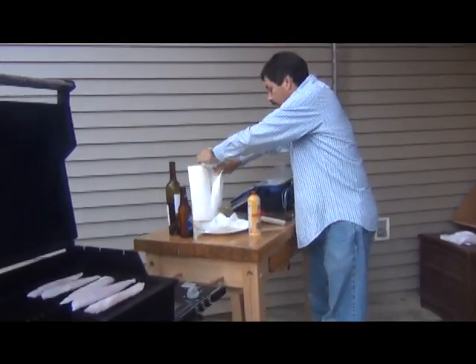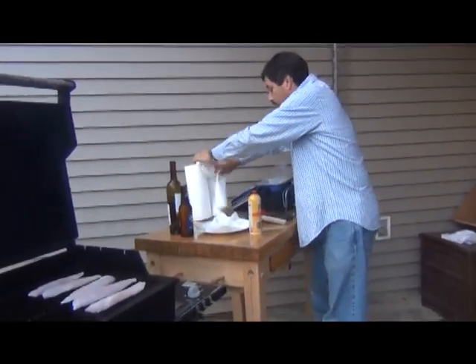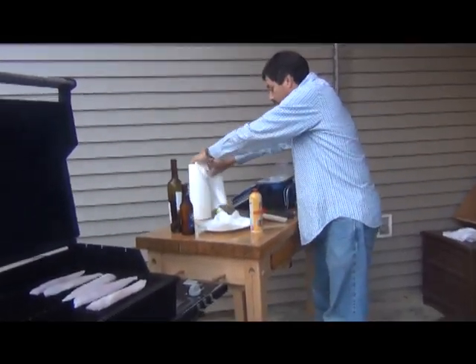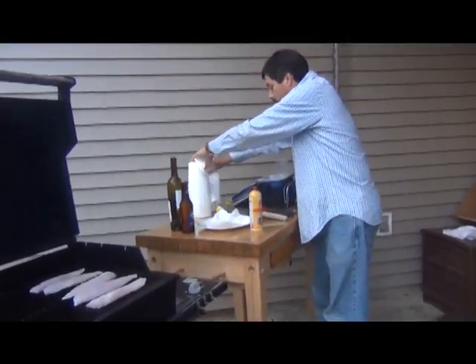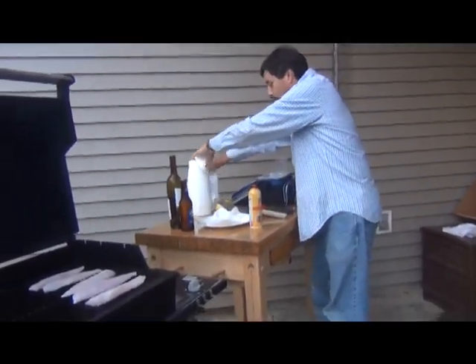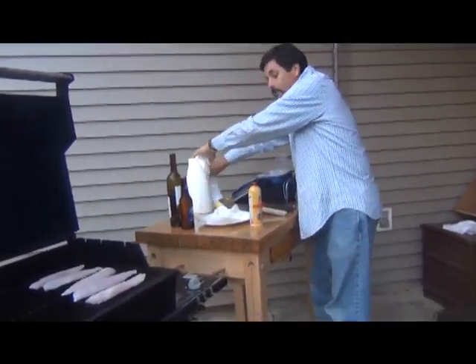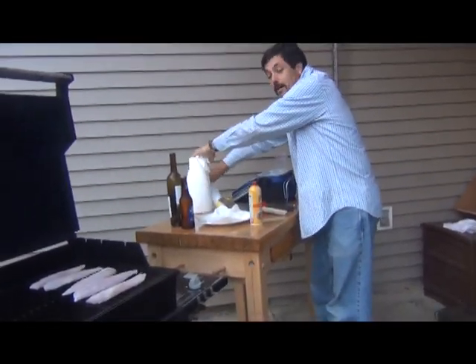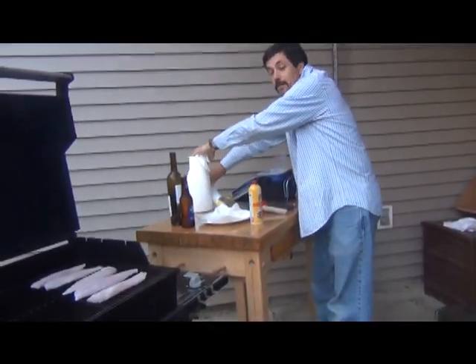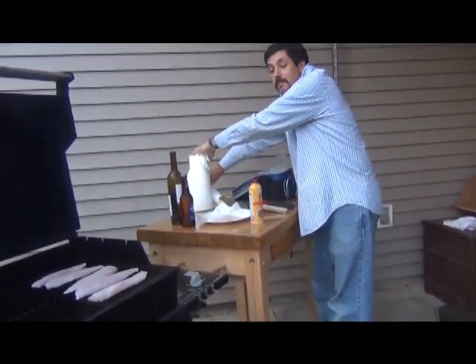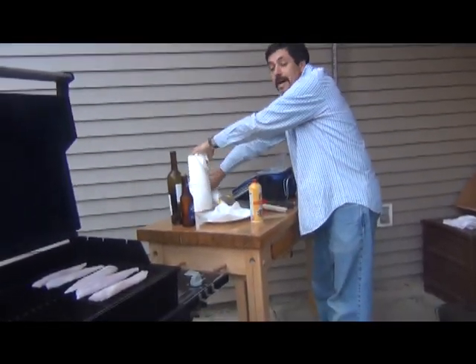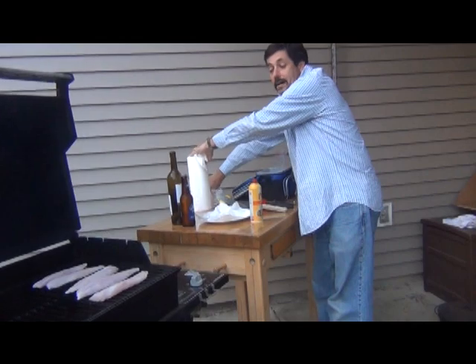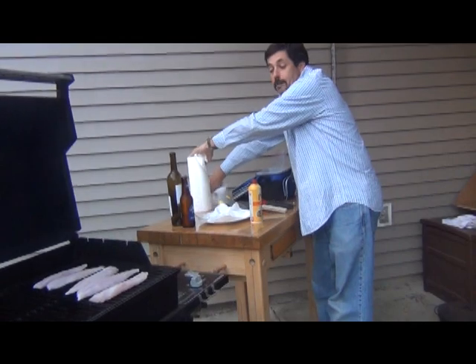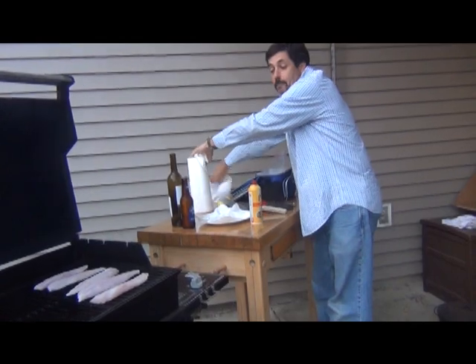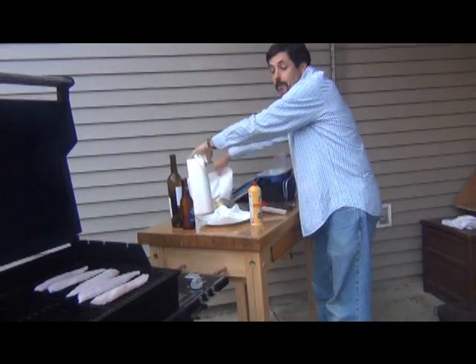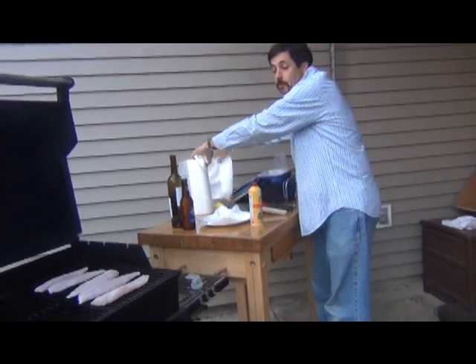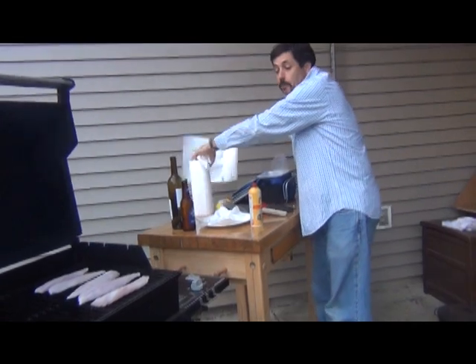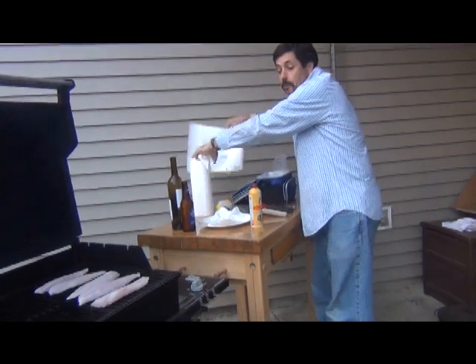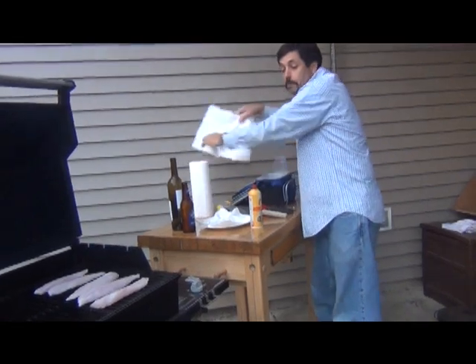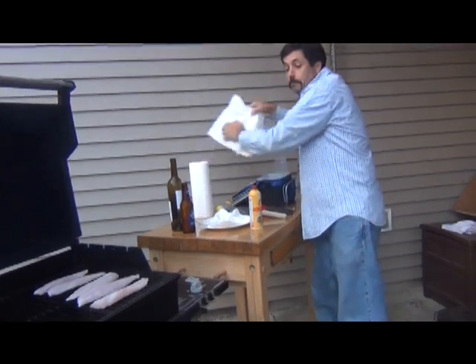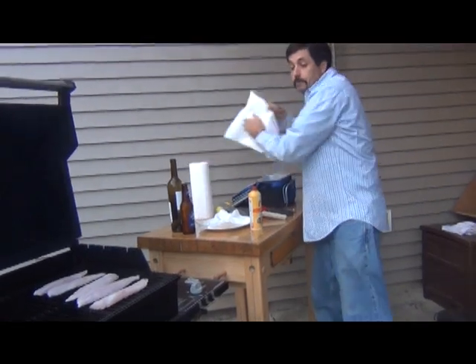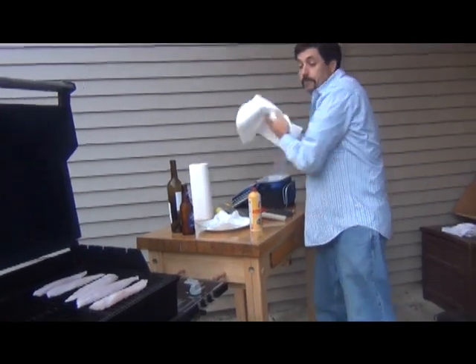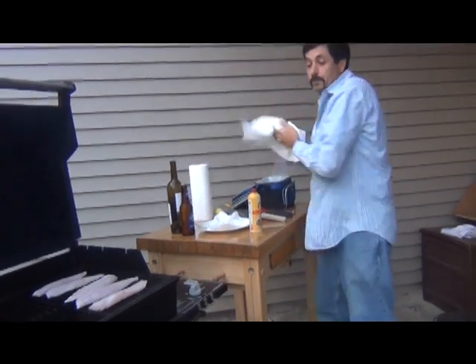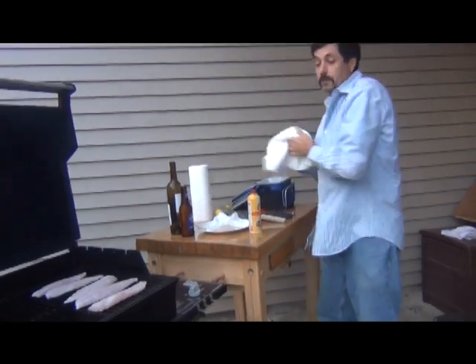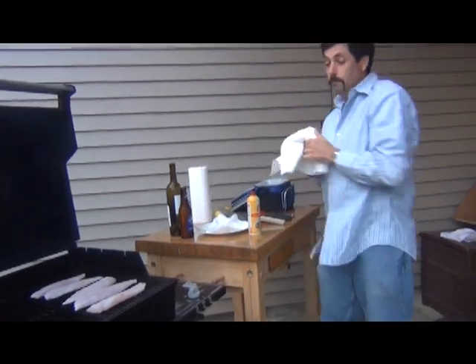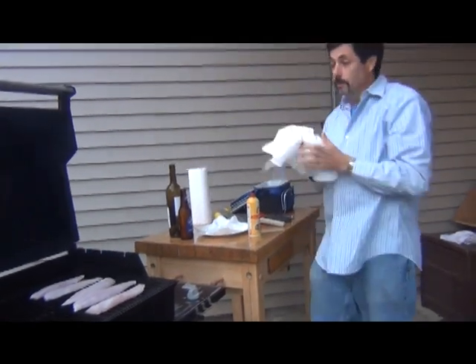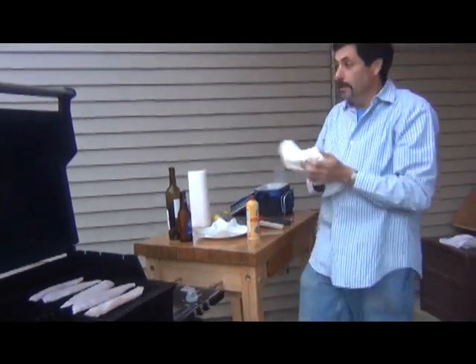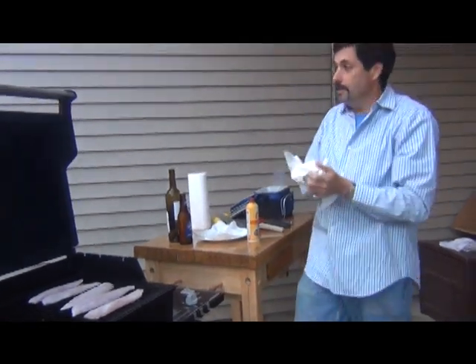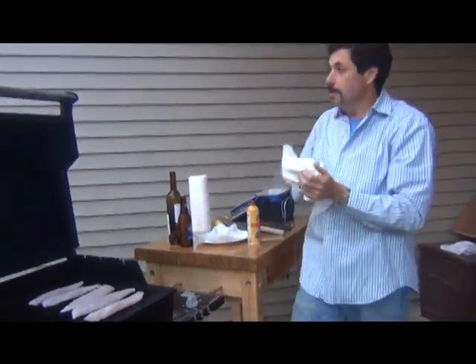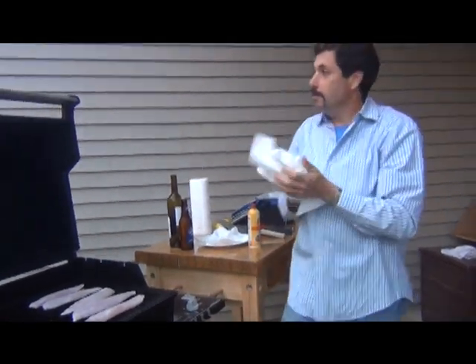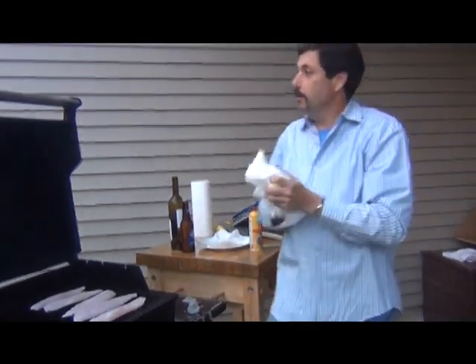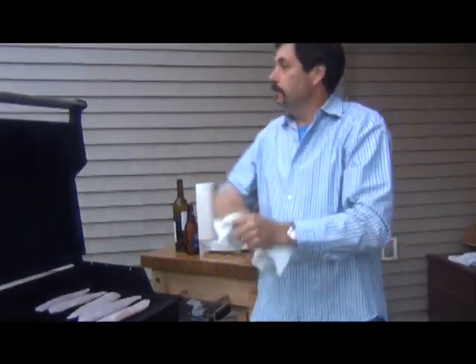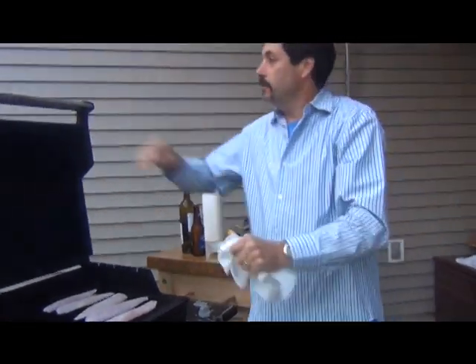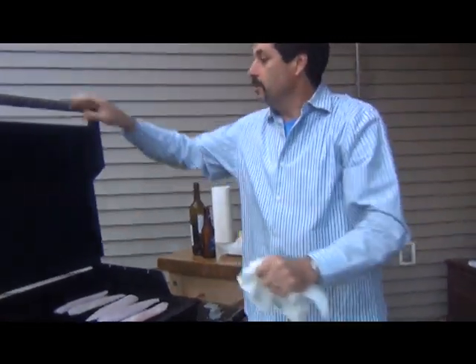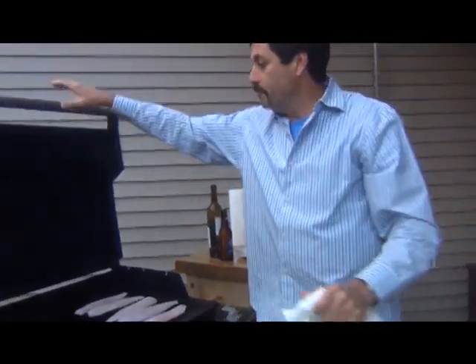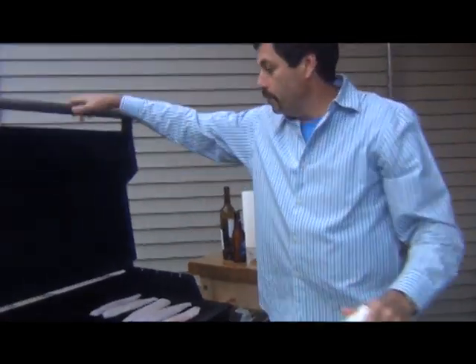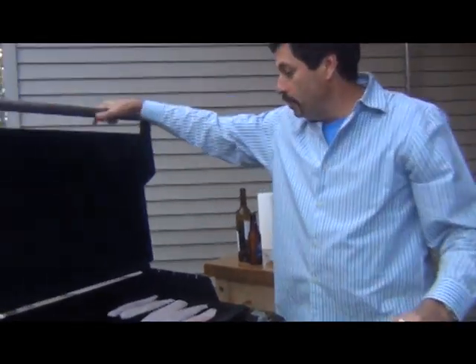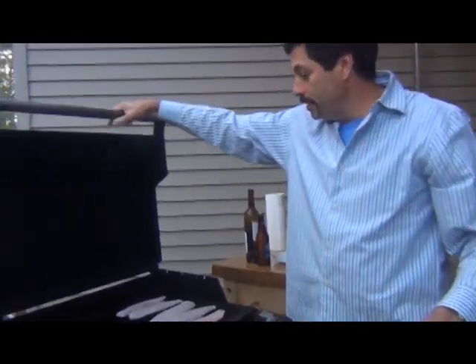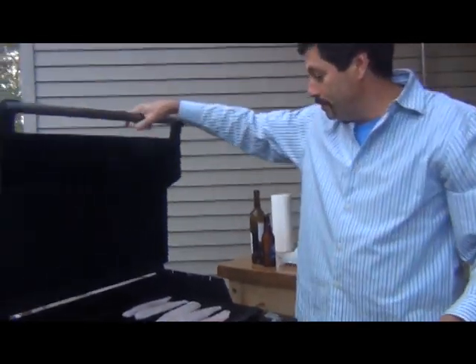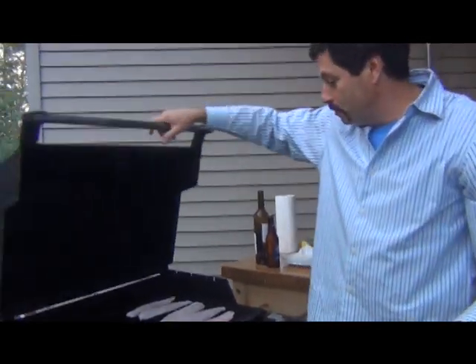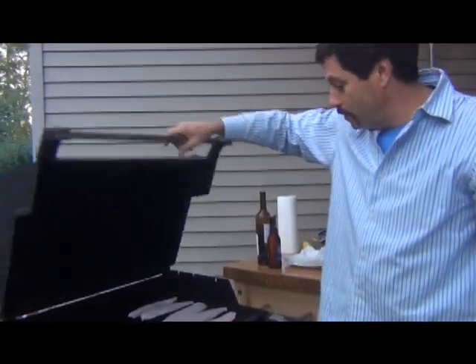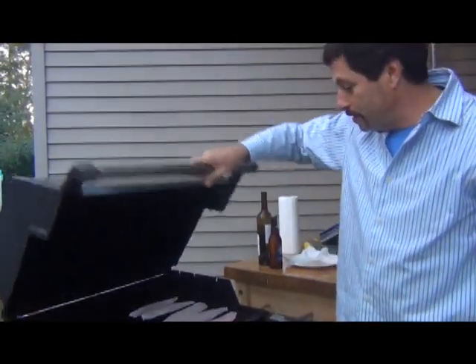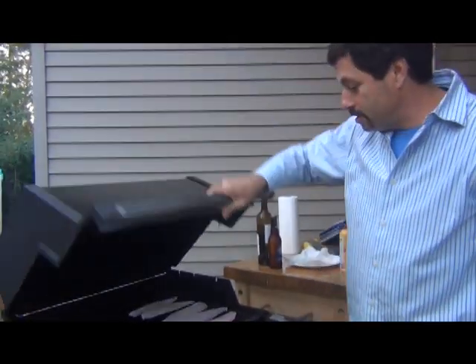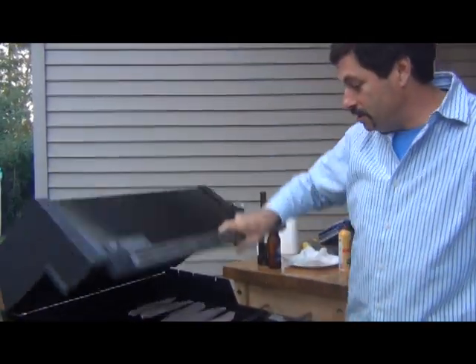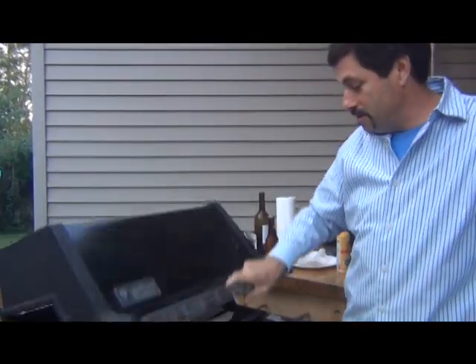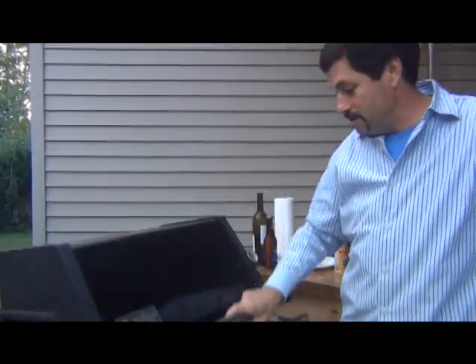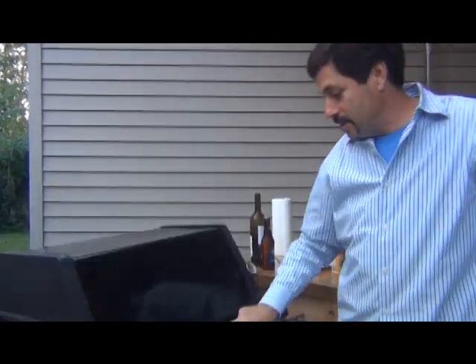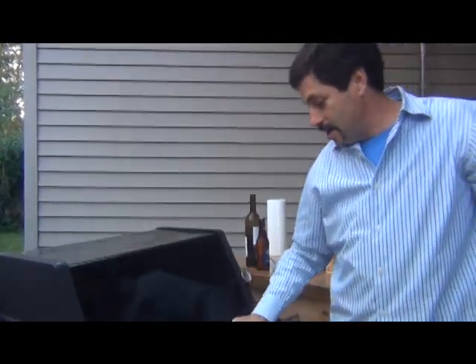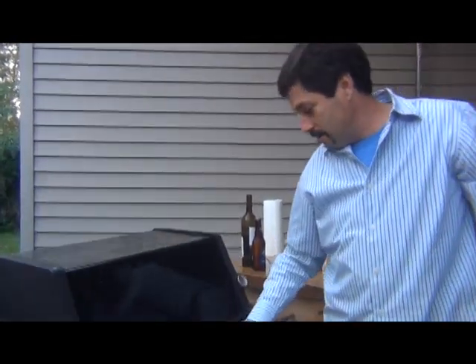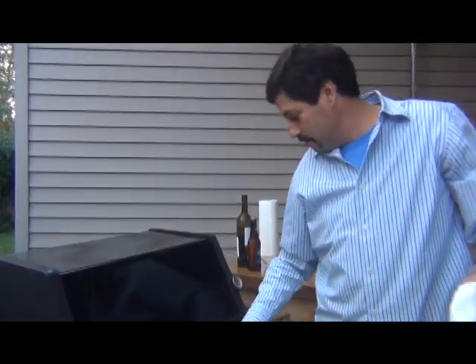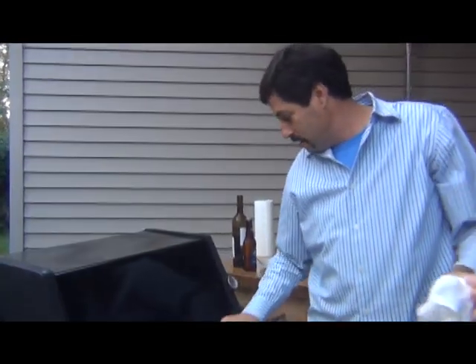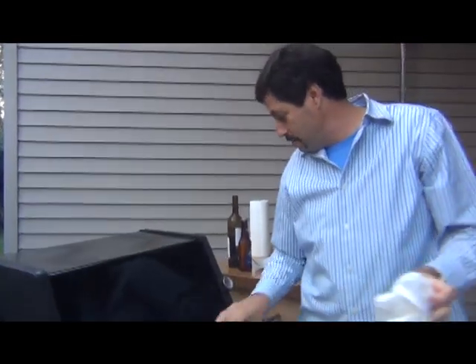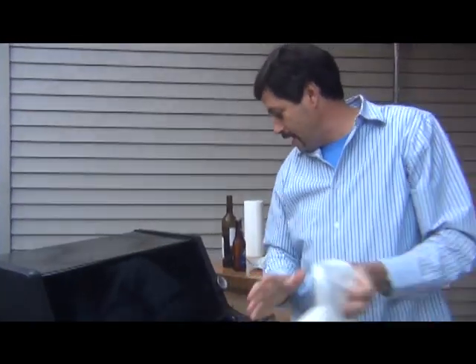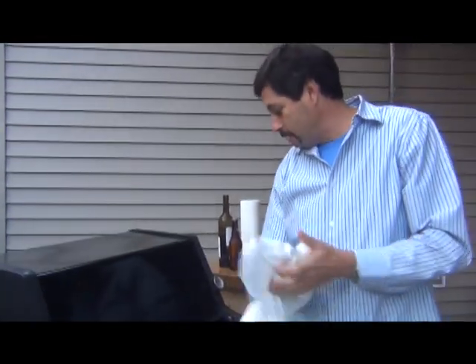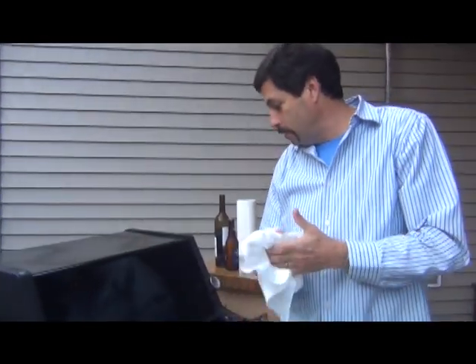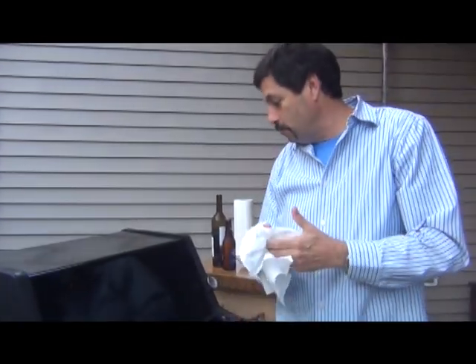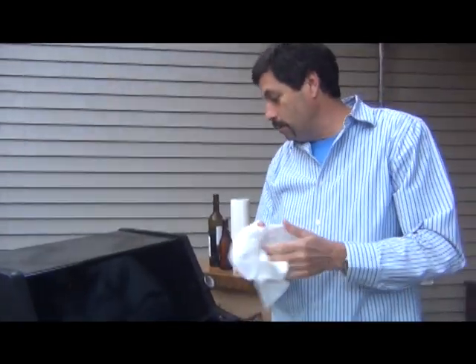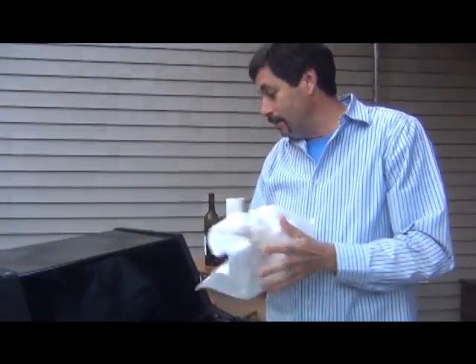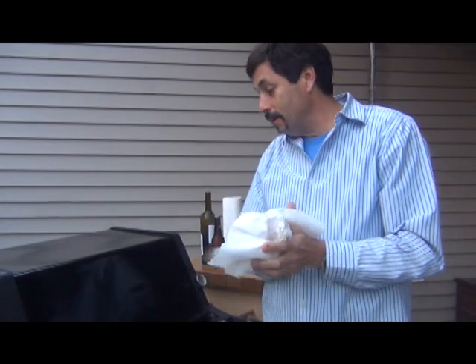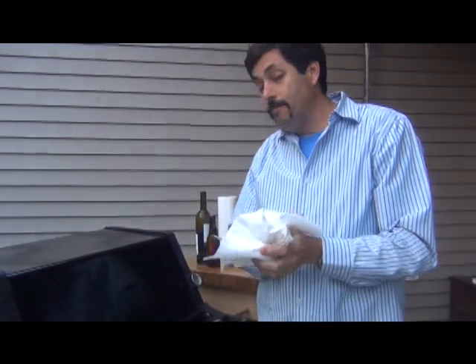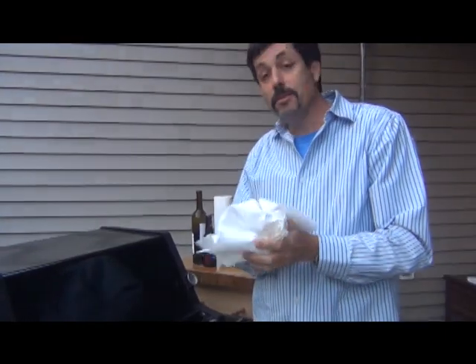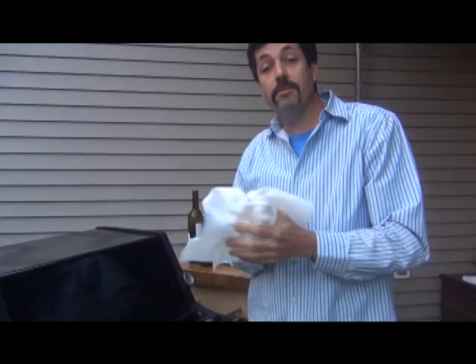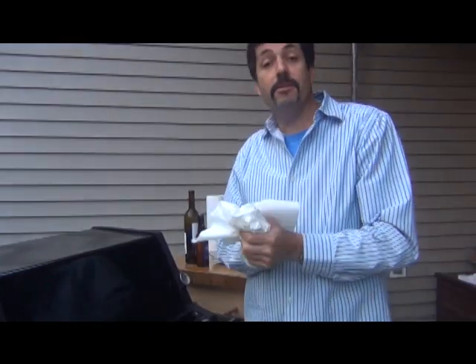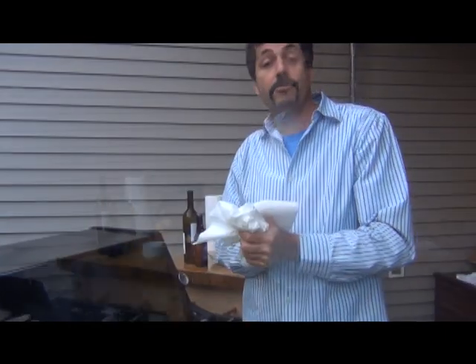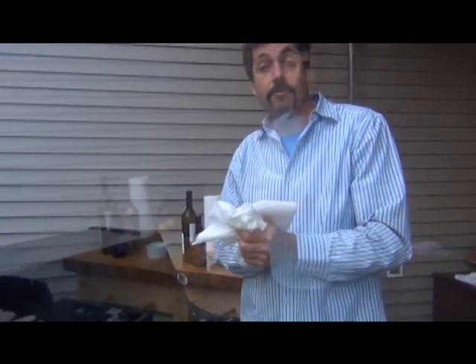When we come back, we'll close this up for a moment. I'm going to go put my sauce together. When we come back, we will put the sauce on.